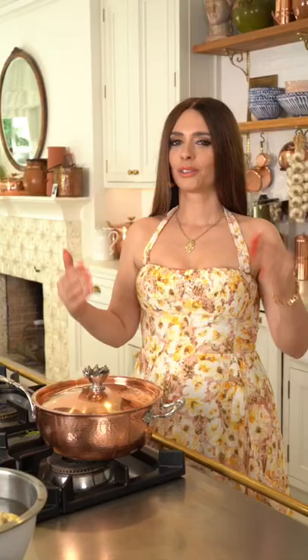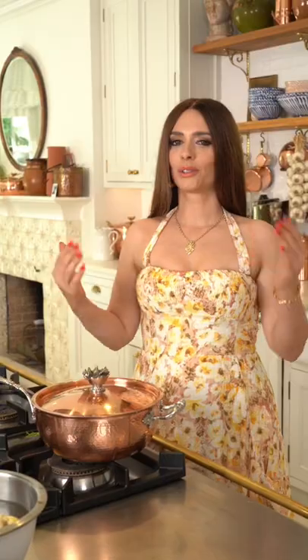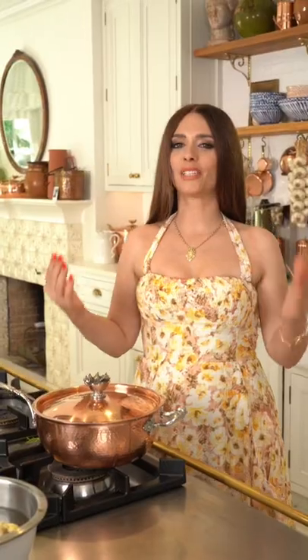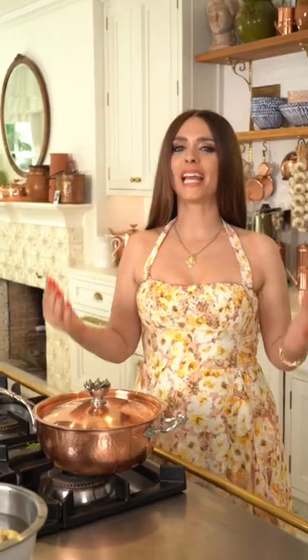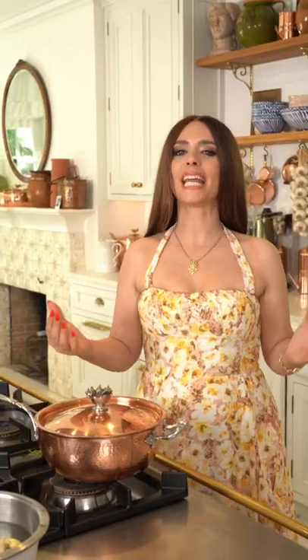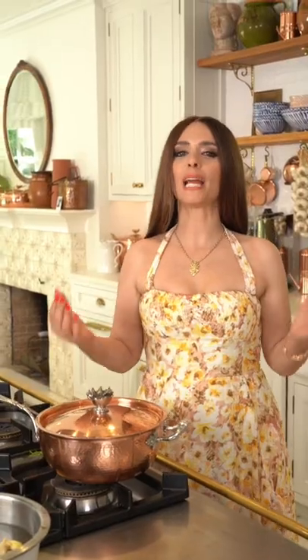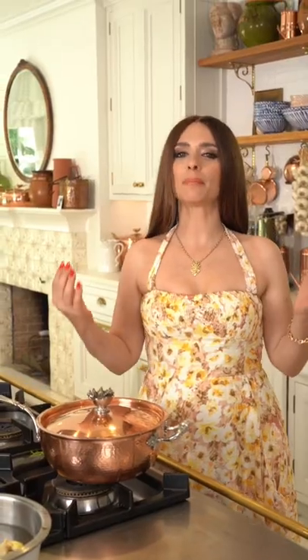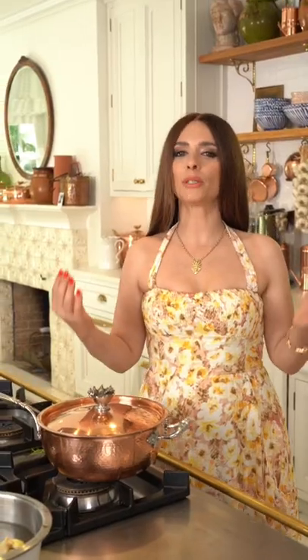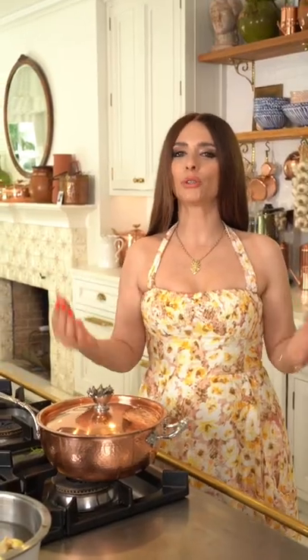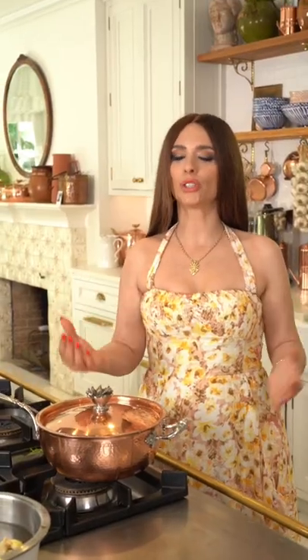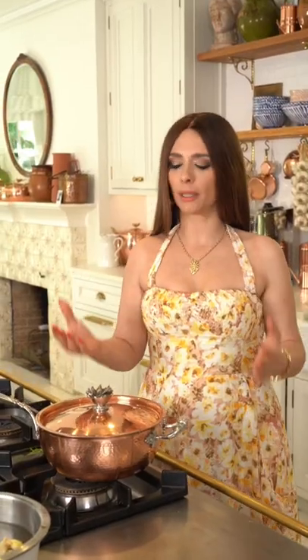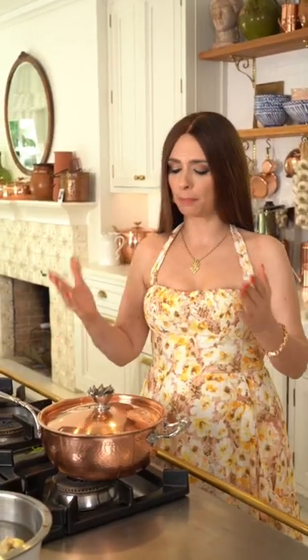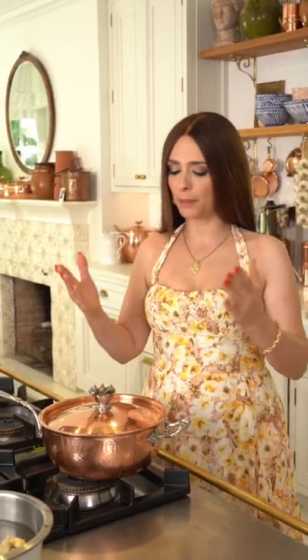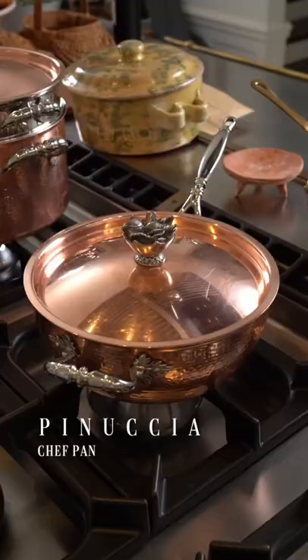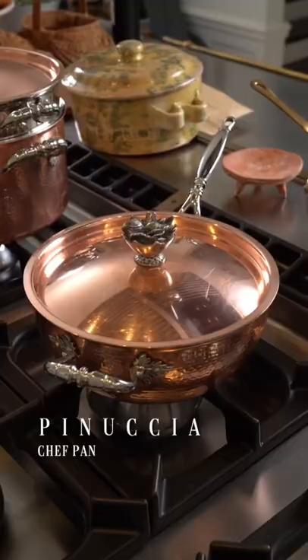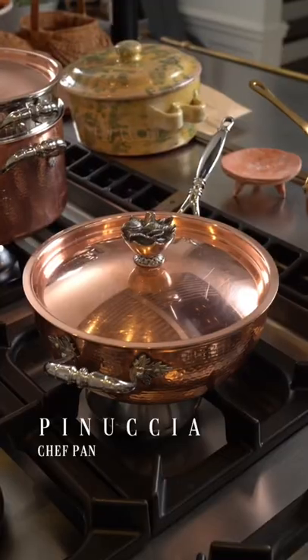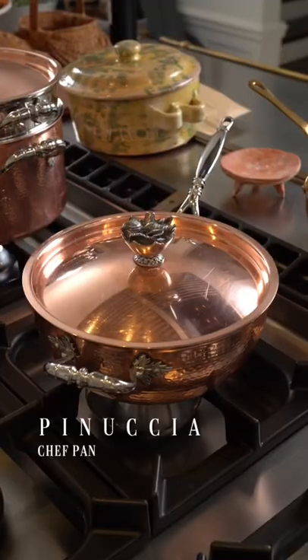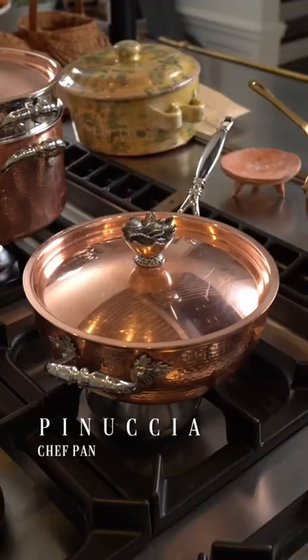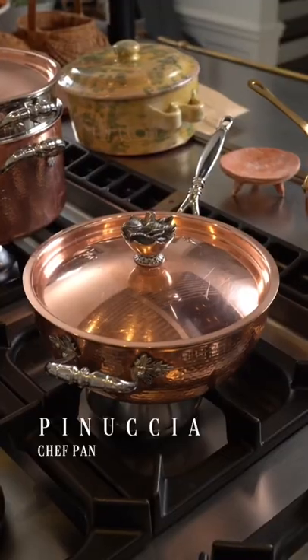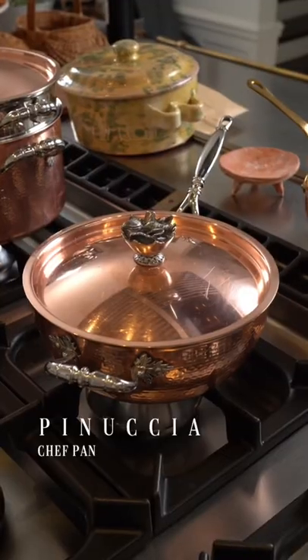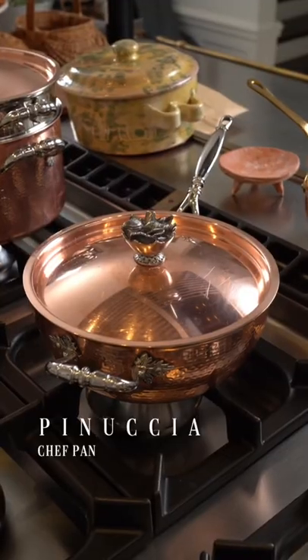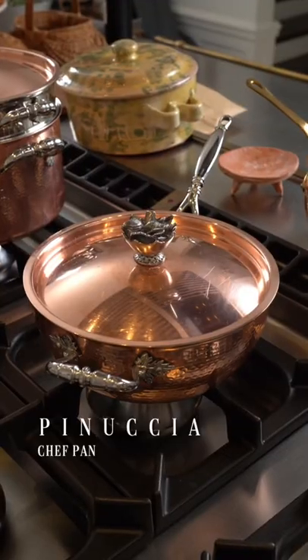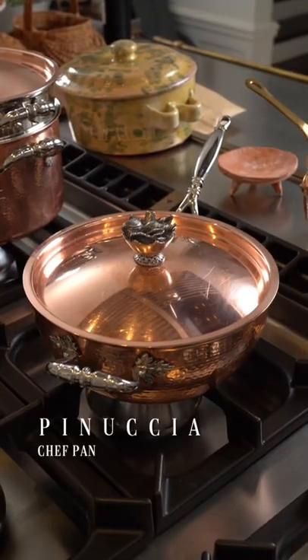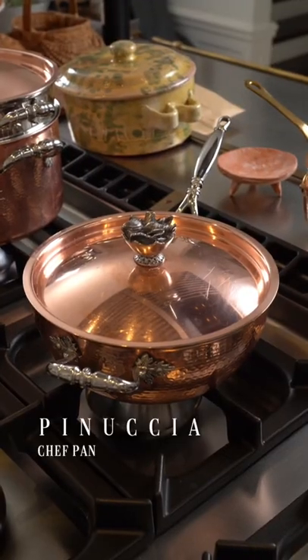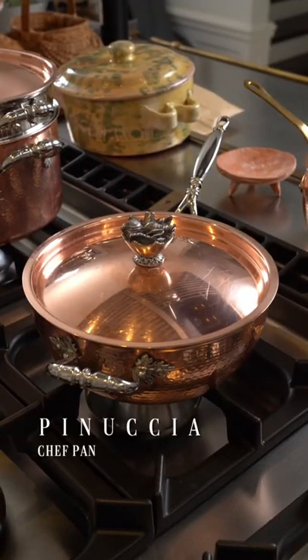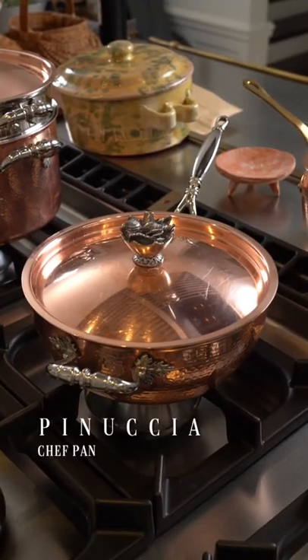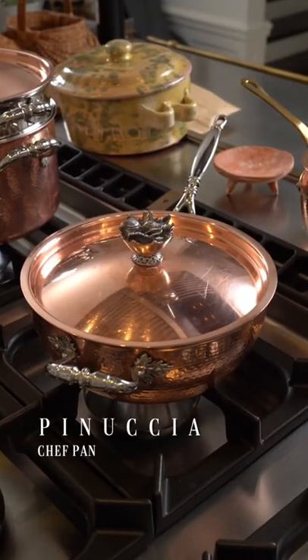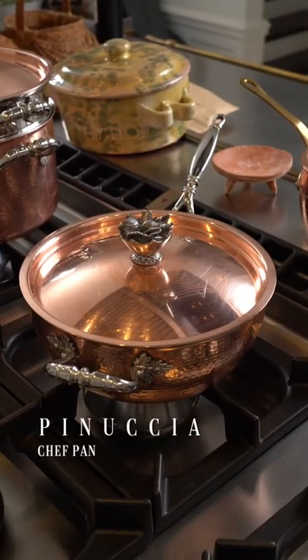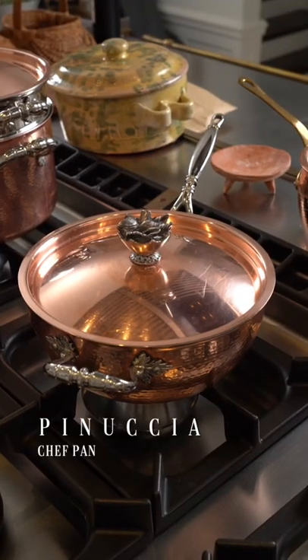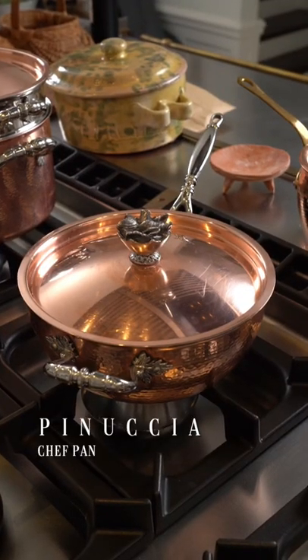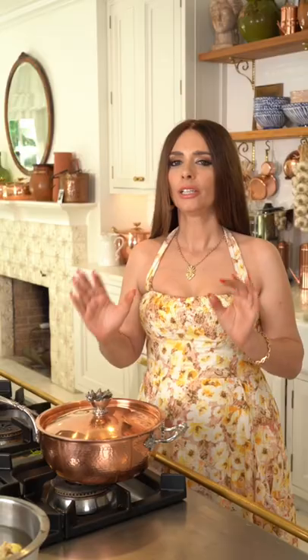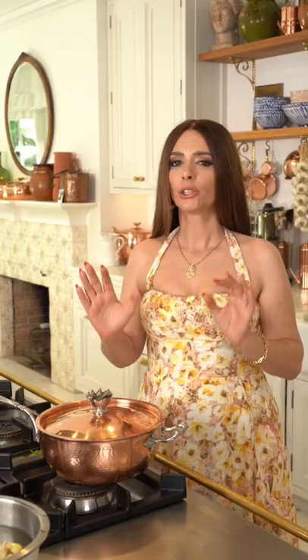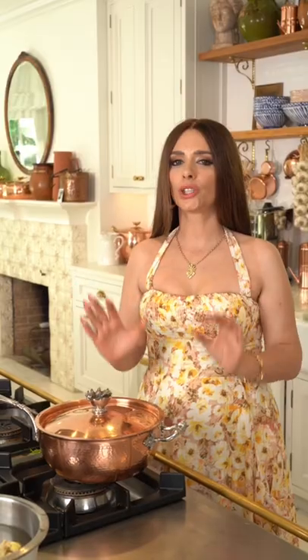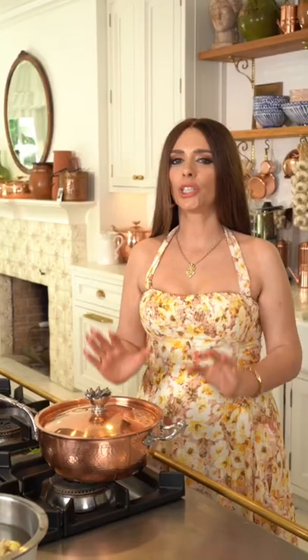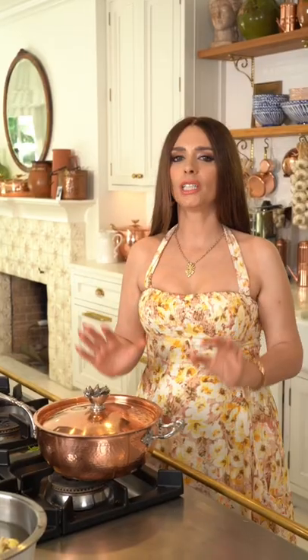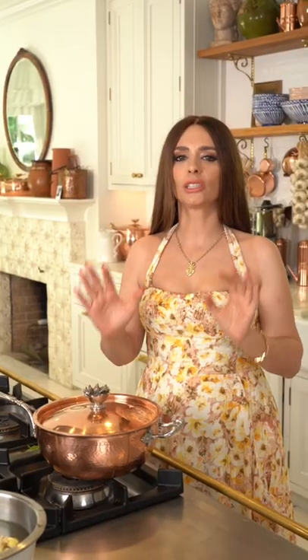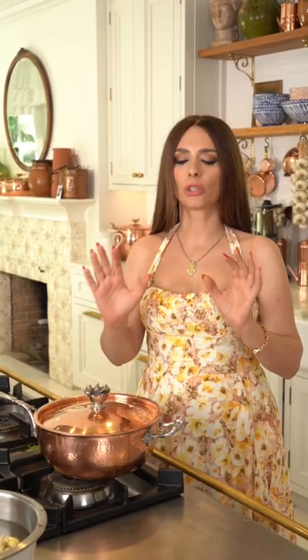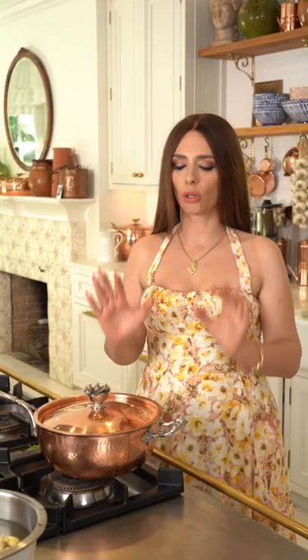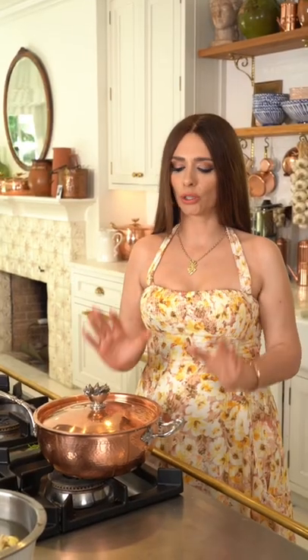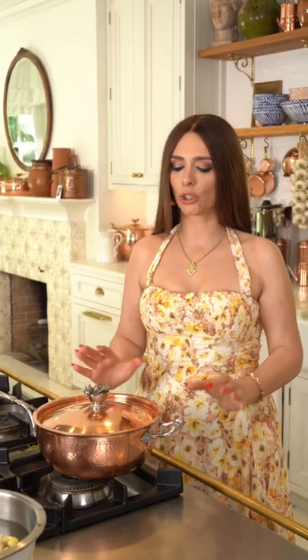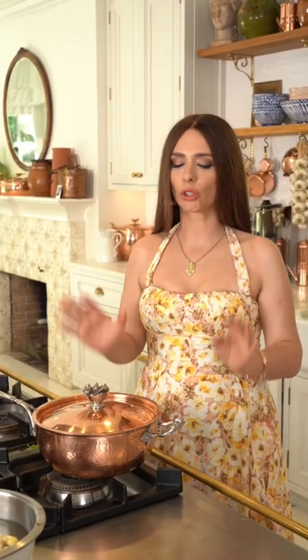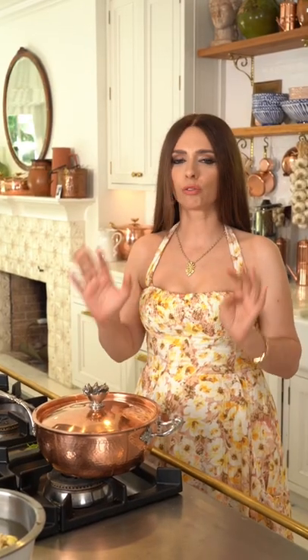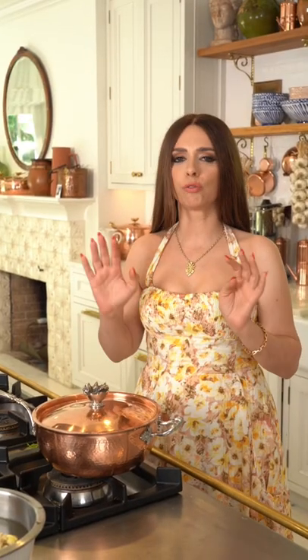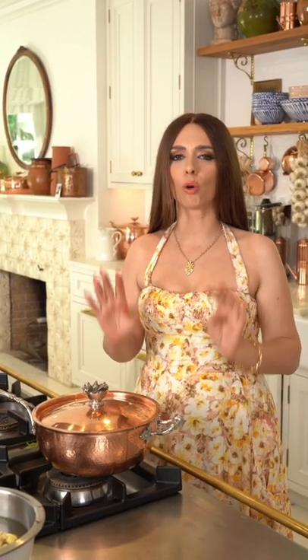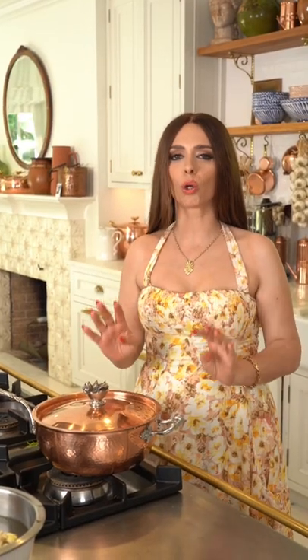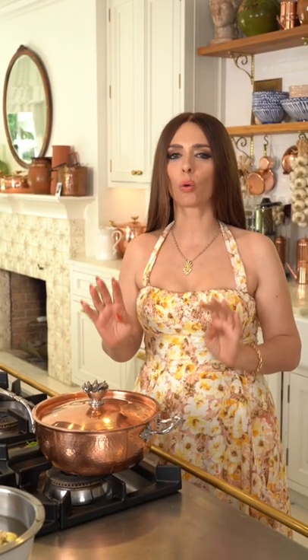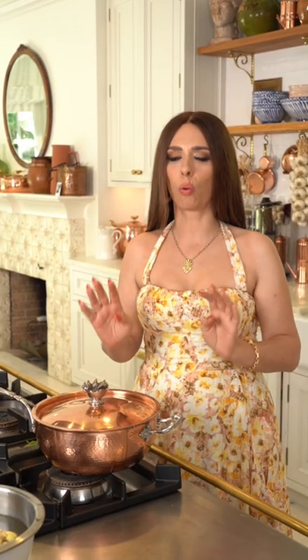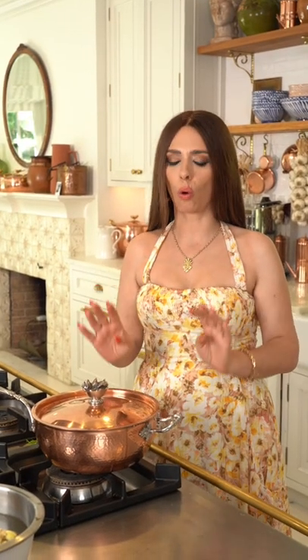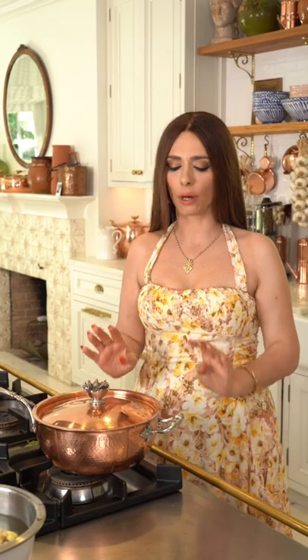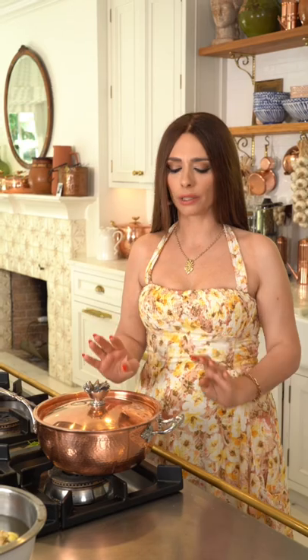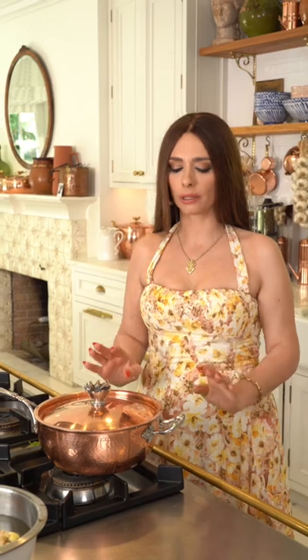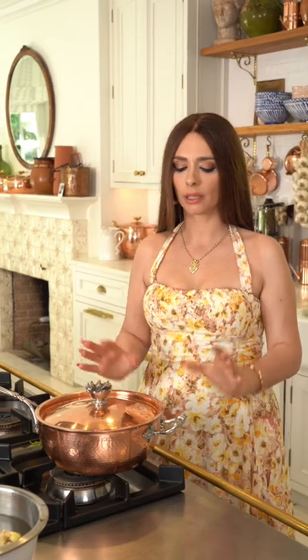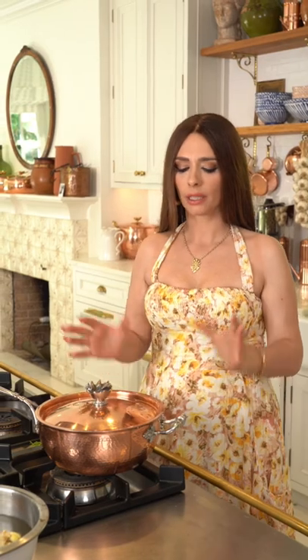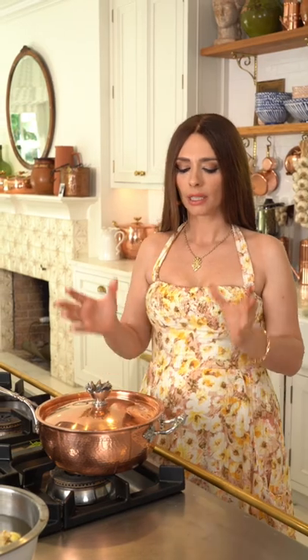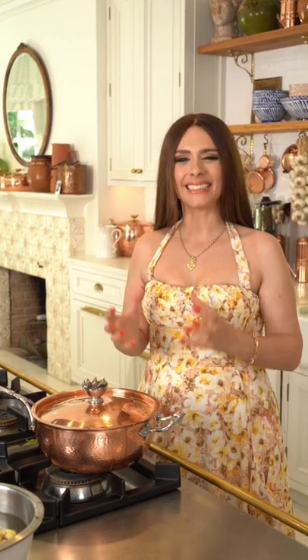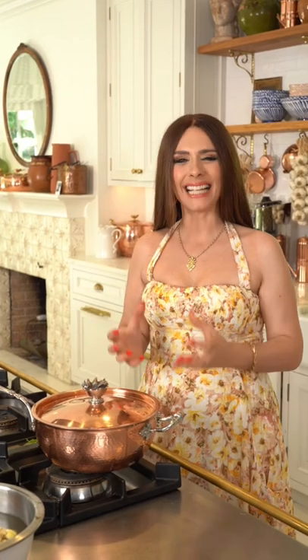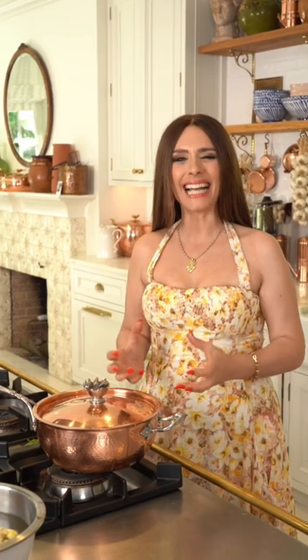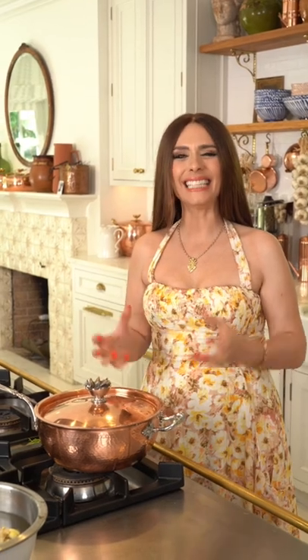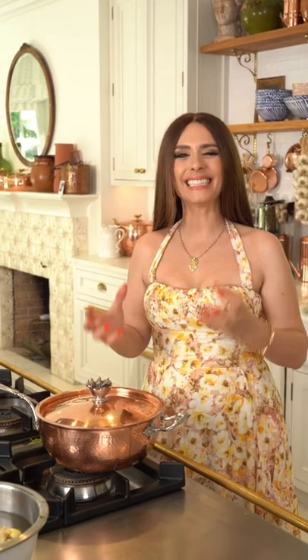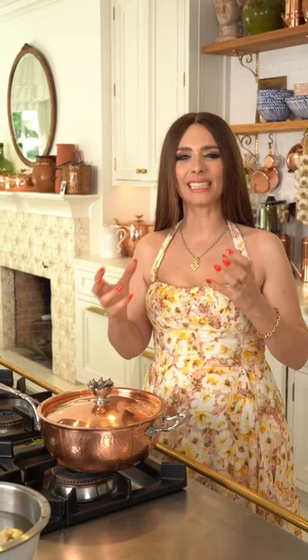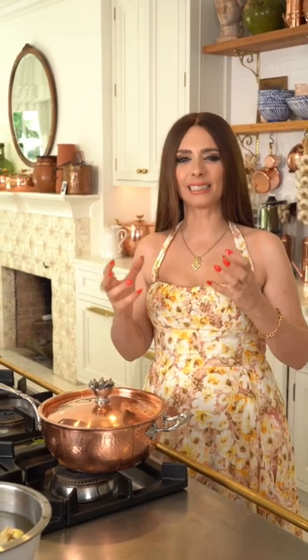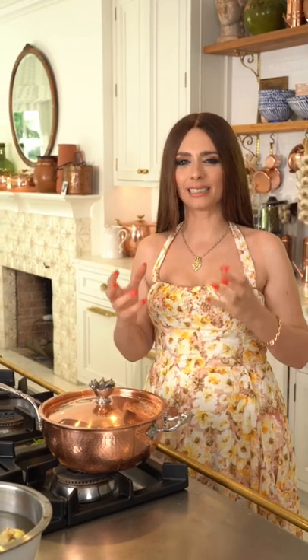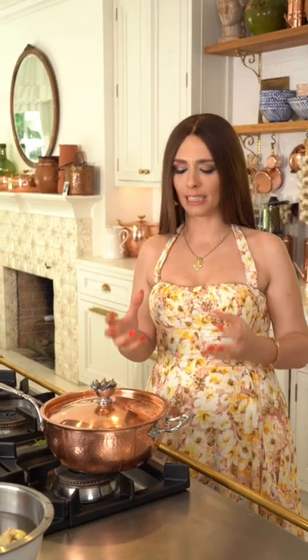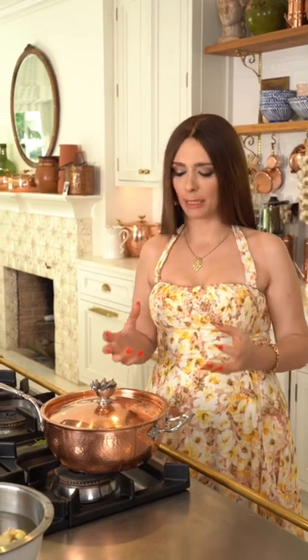Today I'm using Pinuccia, my chef pan. She is gorgeous, four-quart, nice and deep.